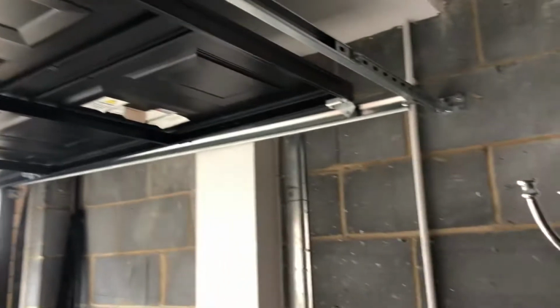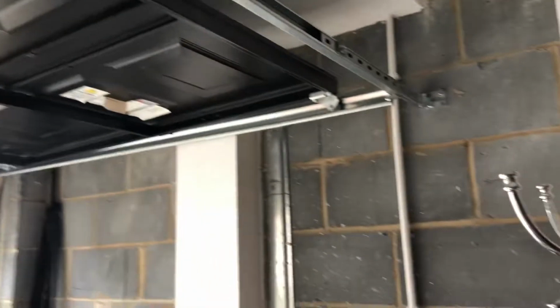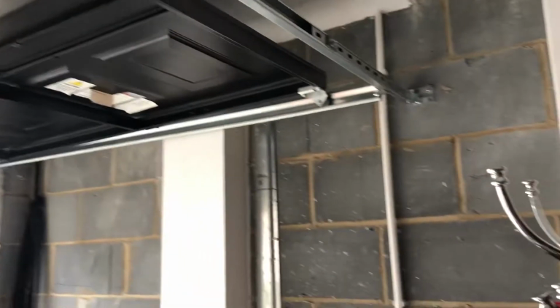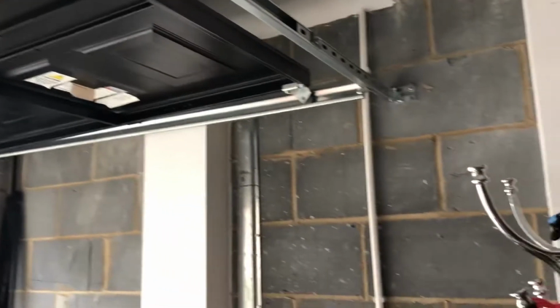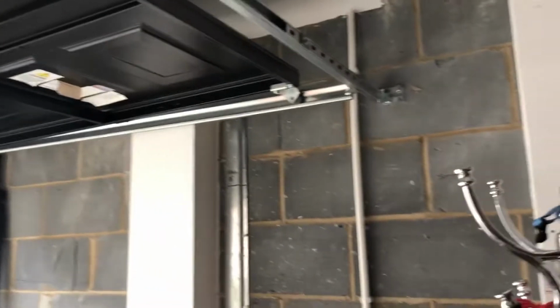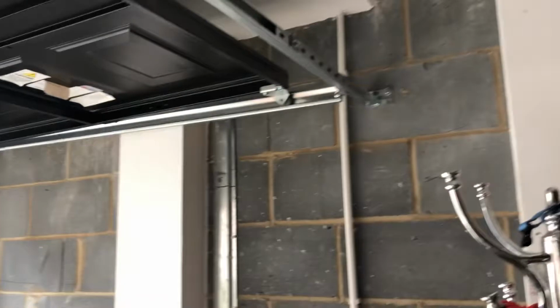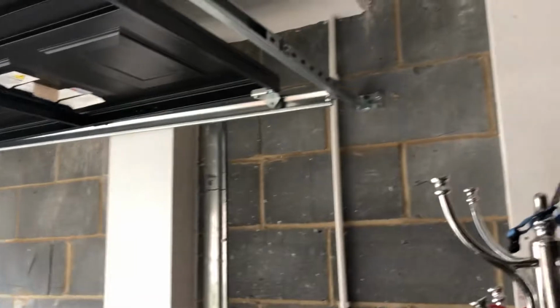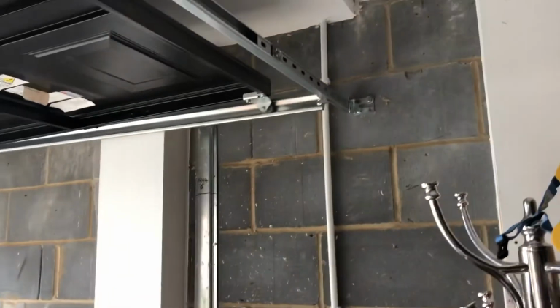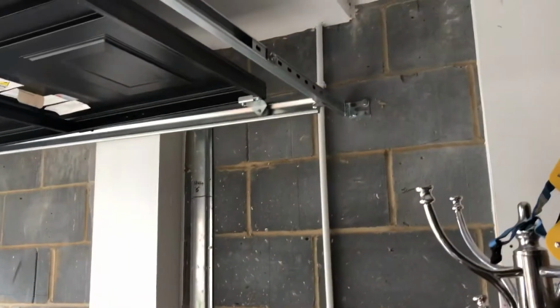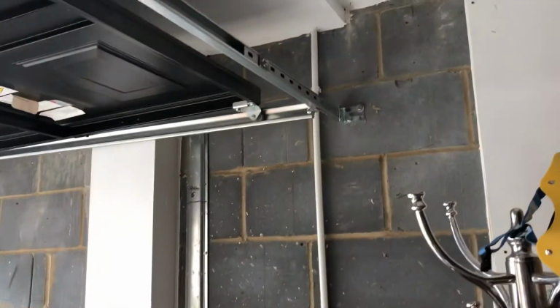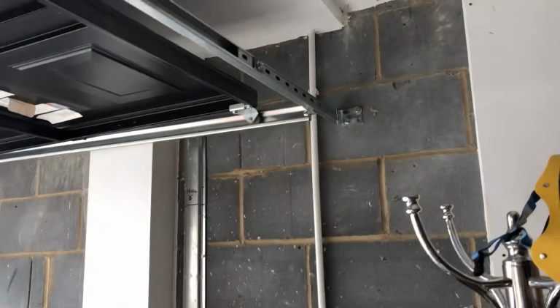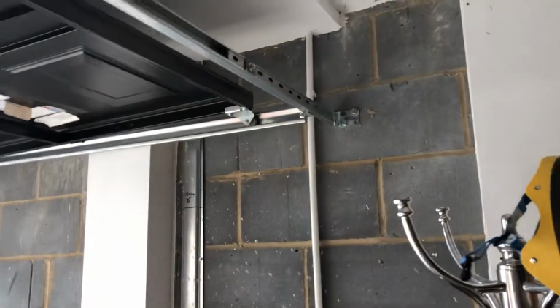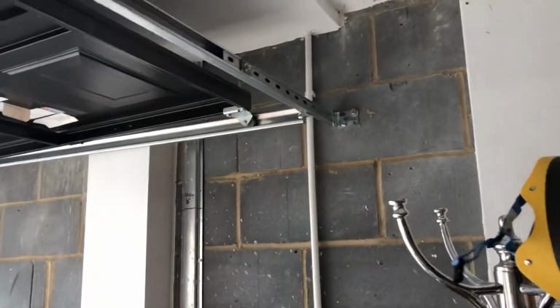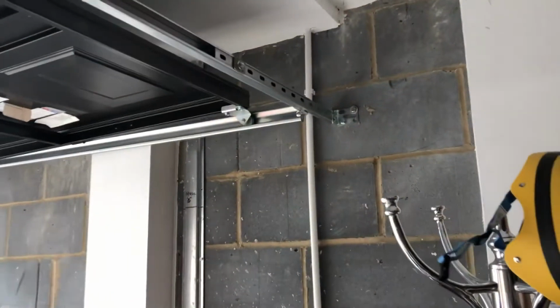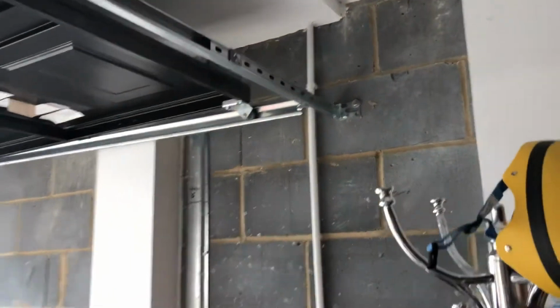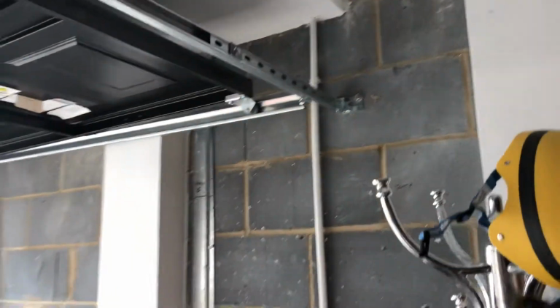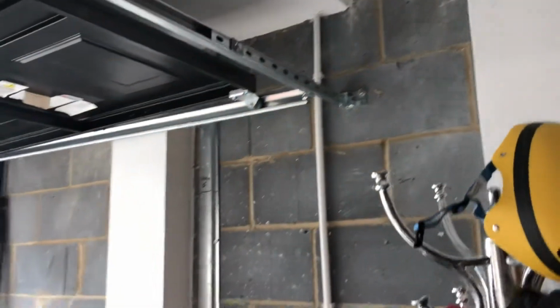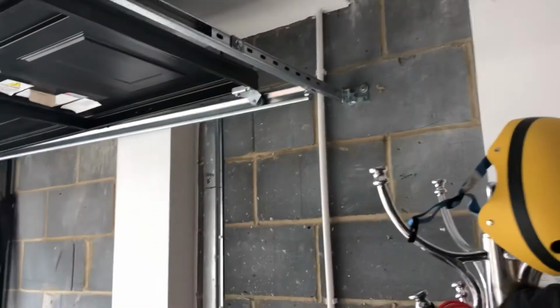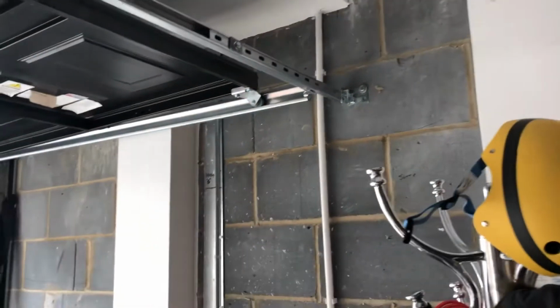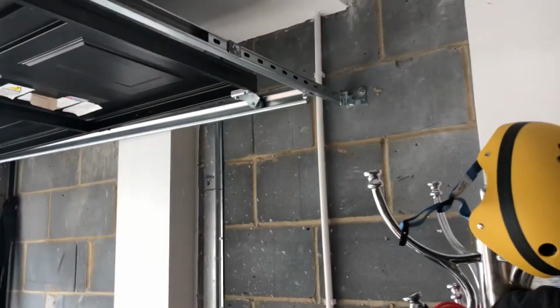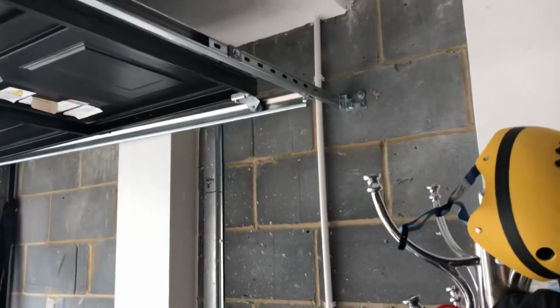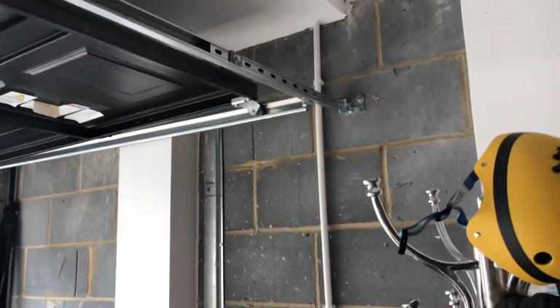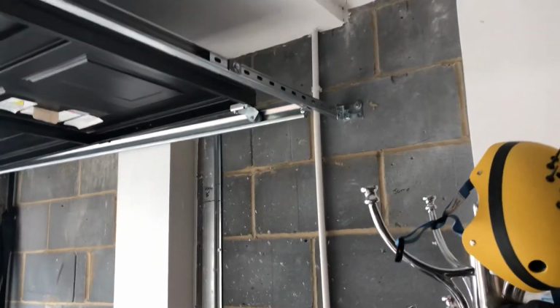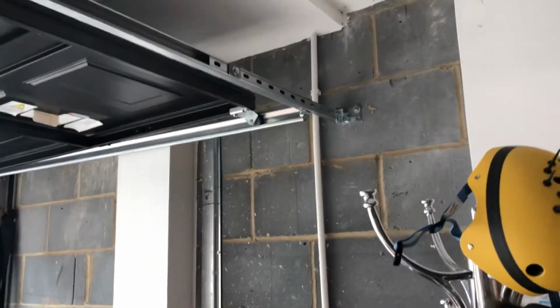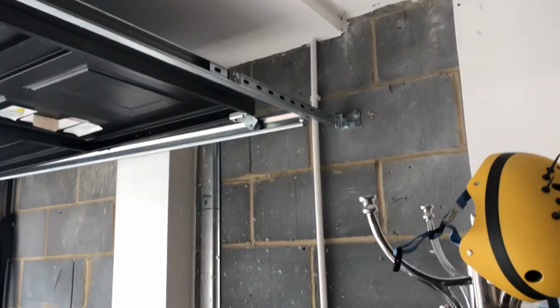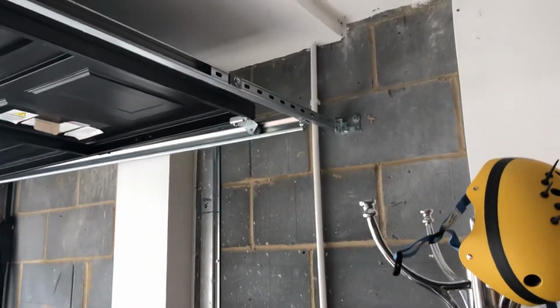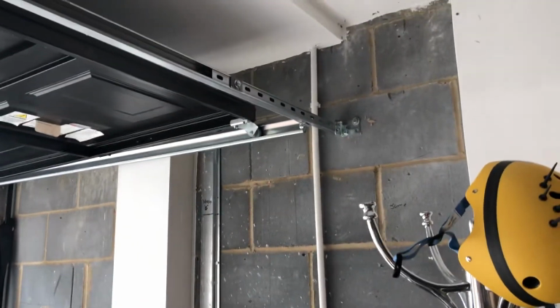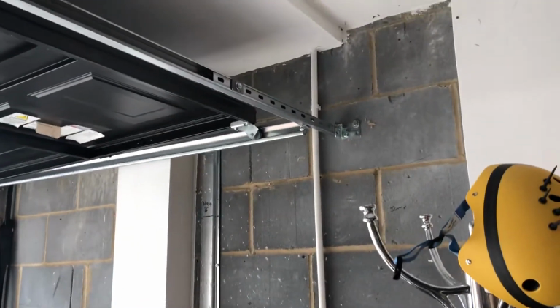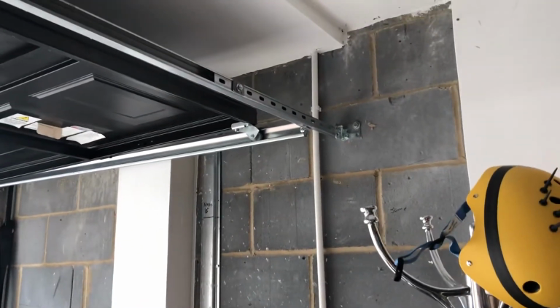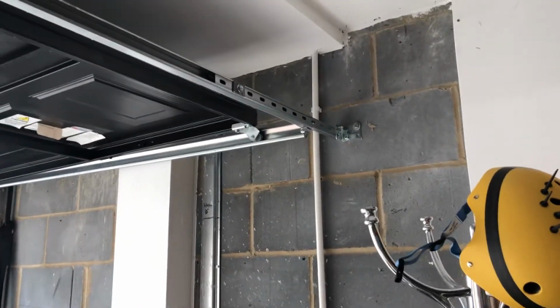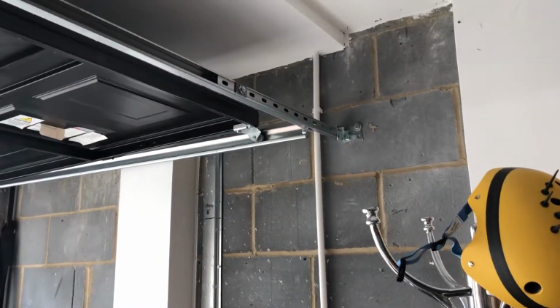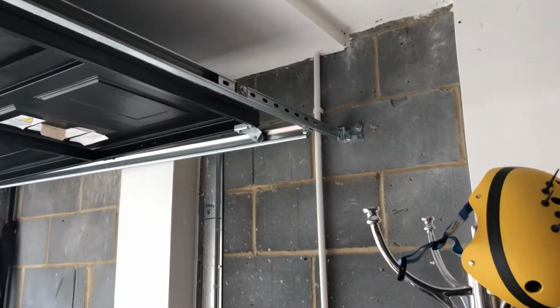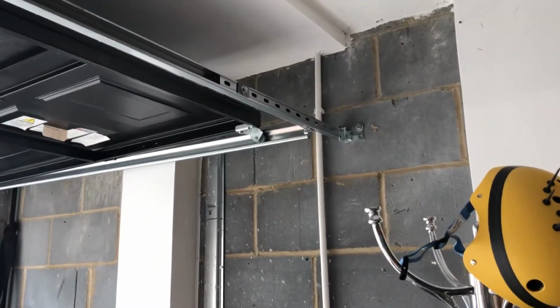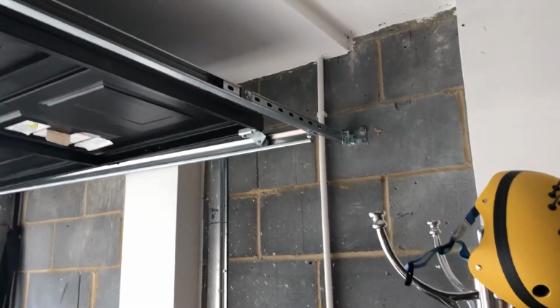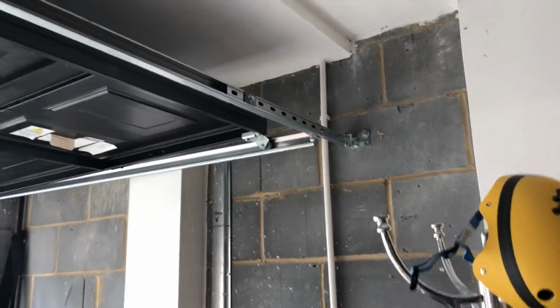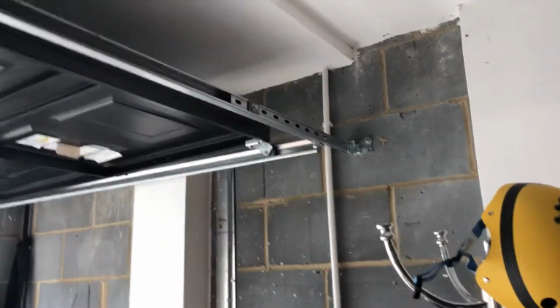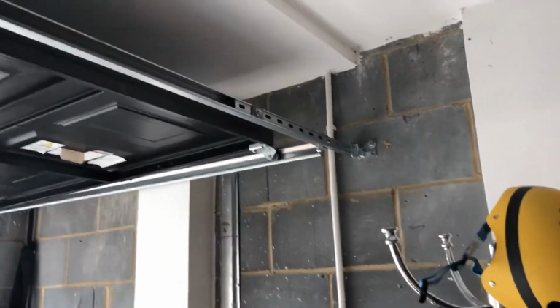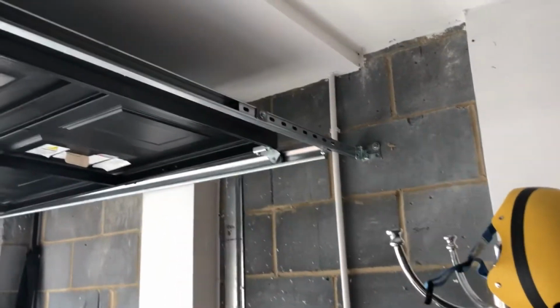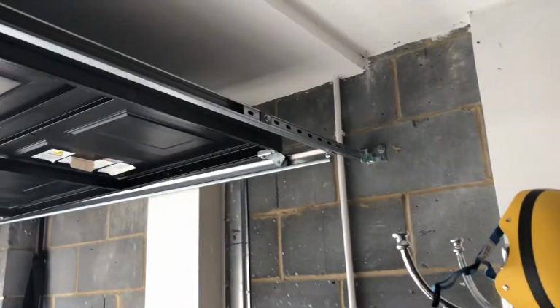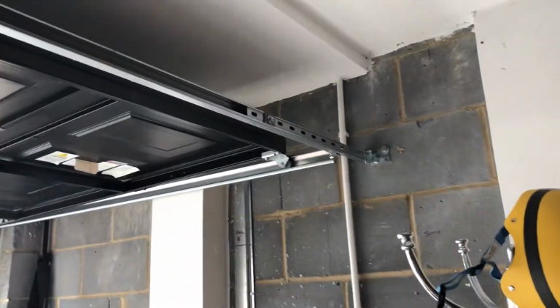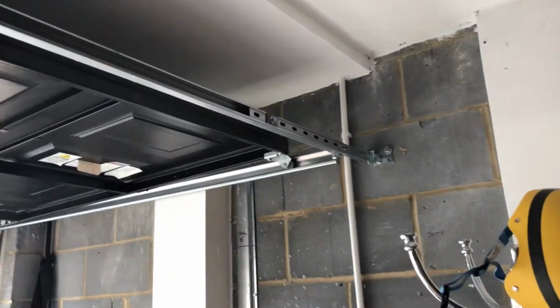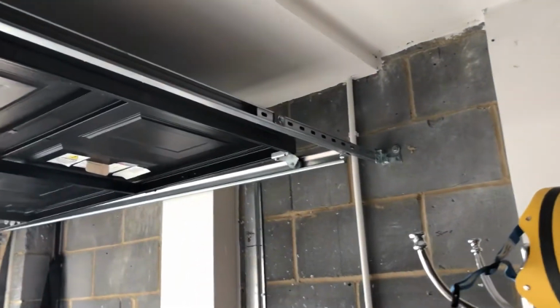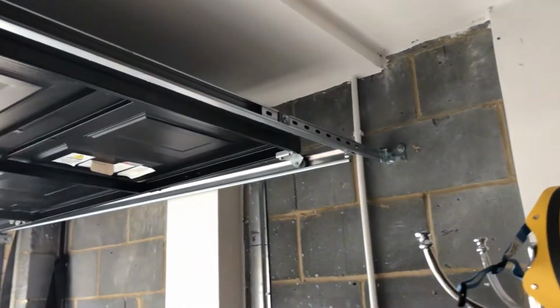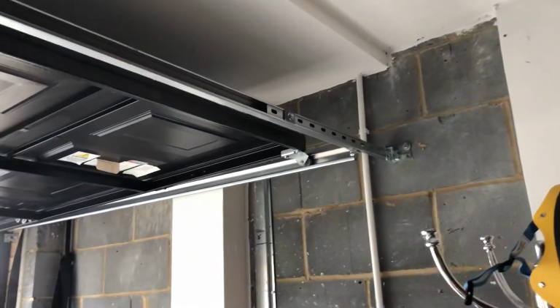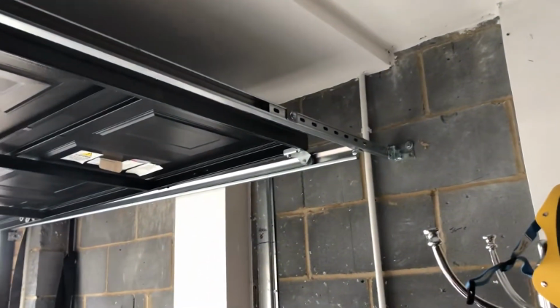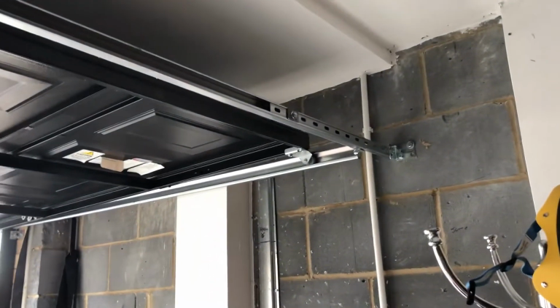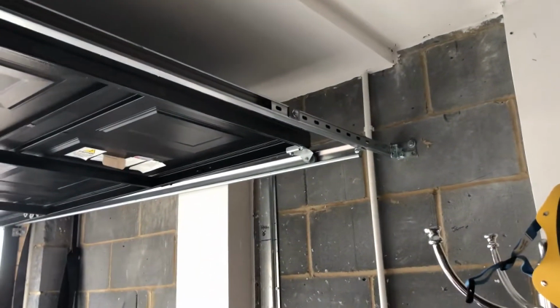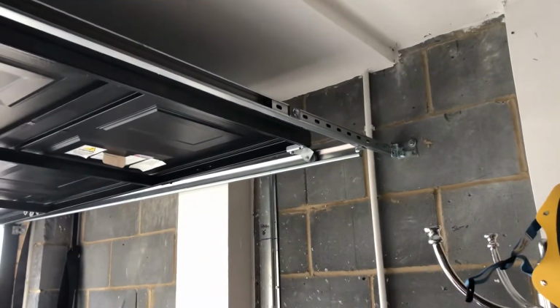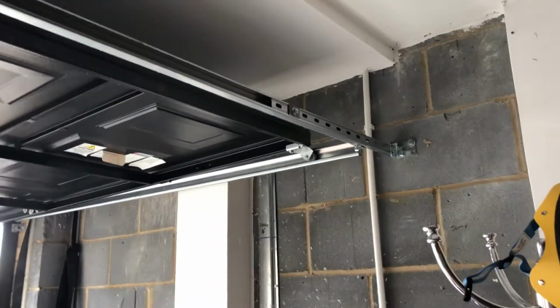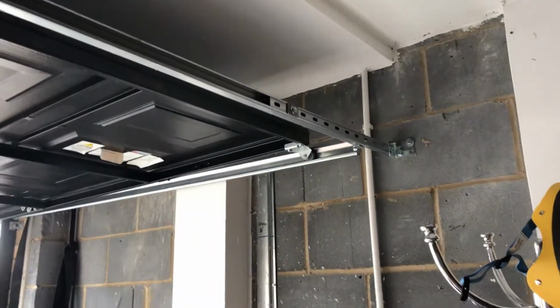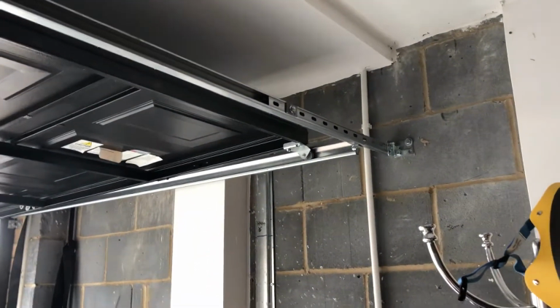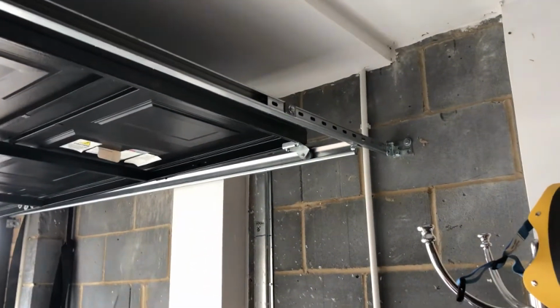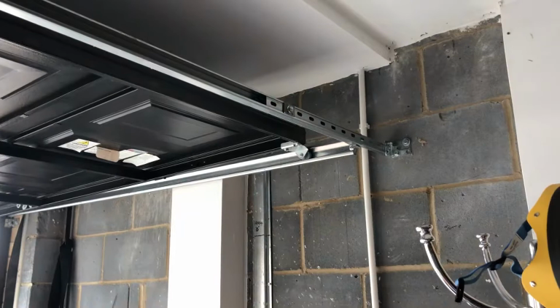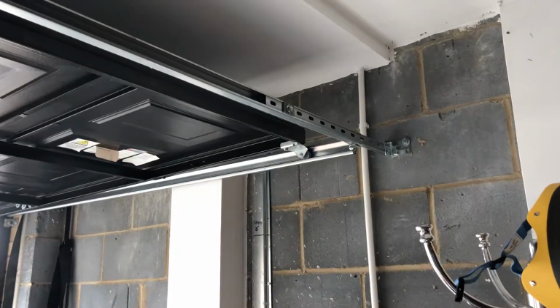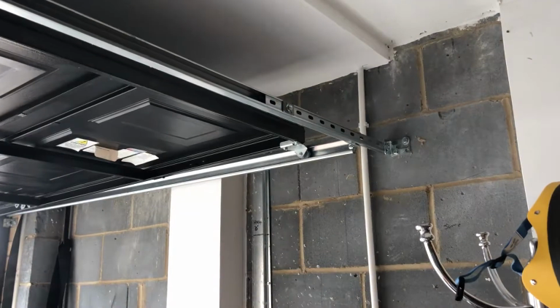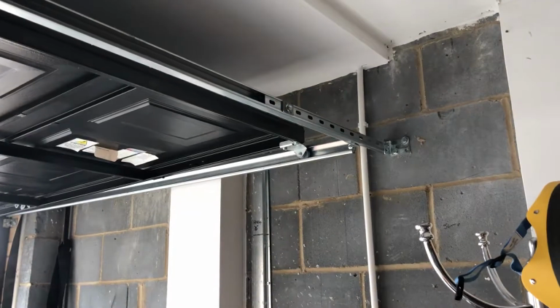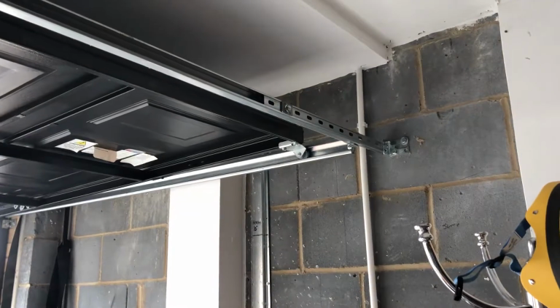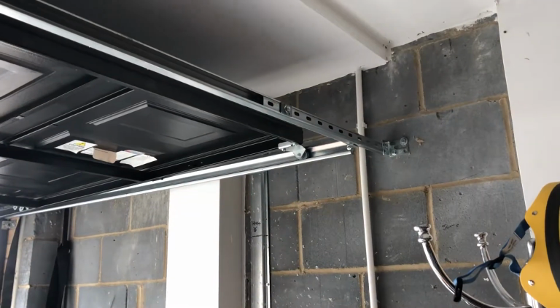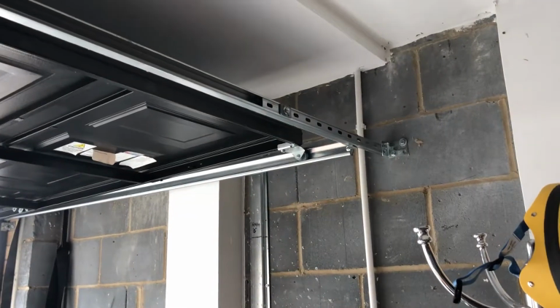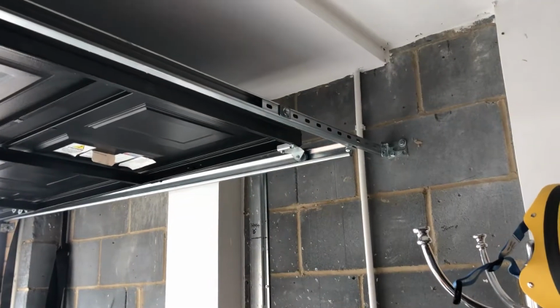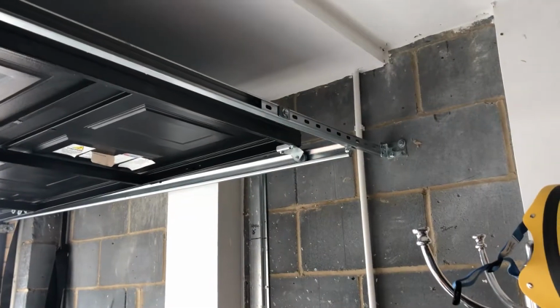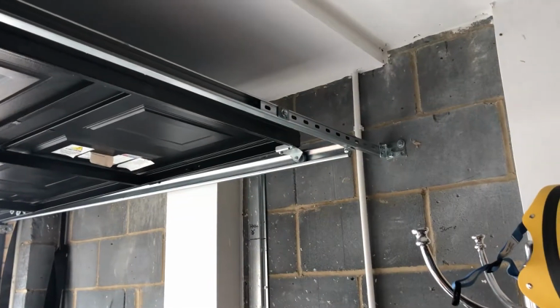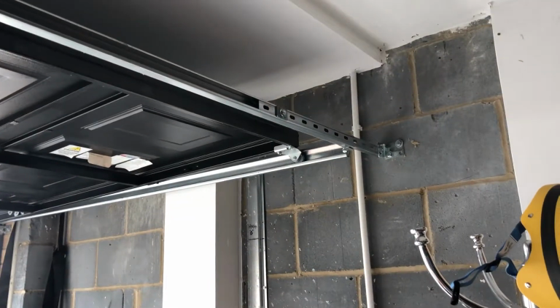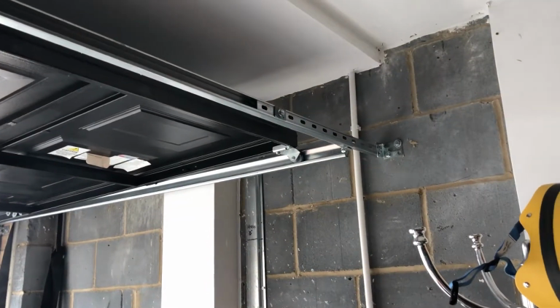We'd like the stud wall fully insulated and continuous all the way with no gaps. We may possibly need to put some ventilation in but we don't know yet — that's the only outstanding question we've got.